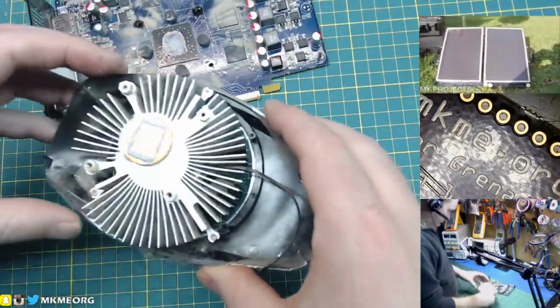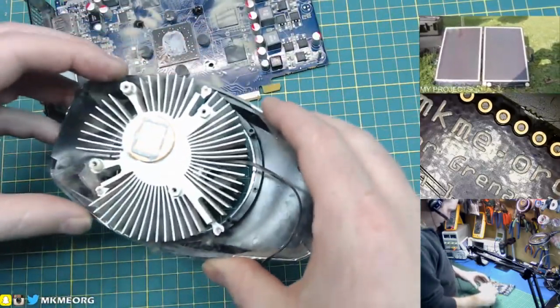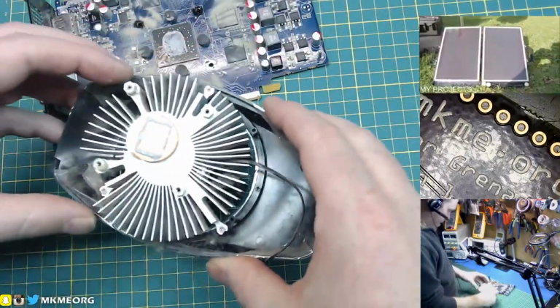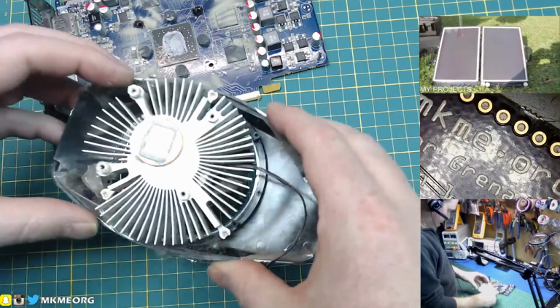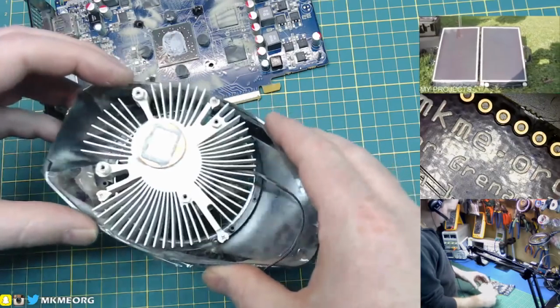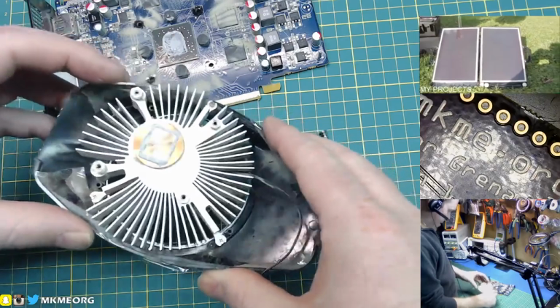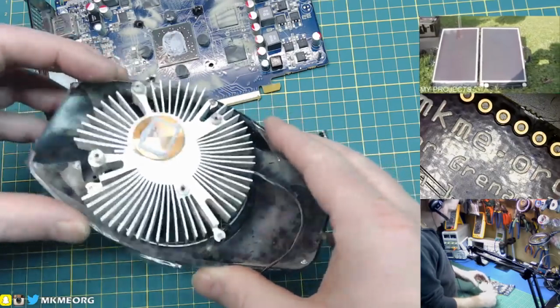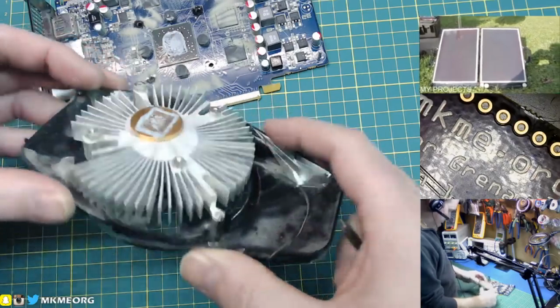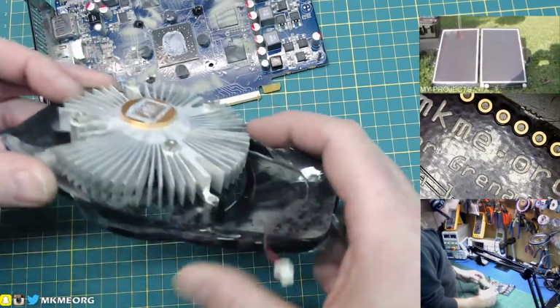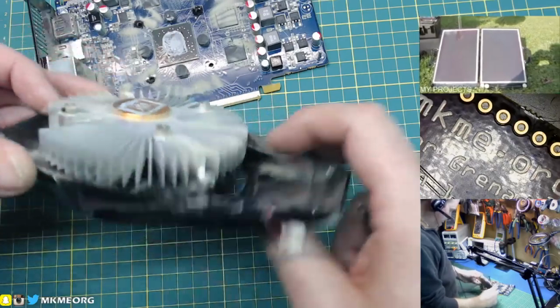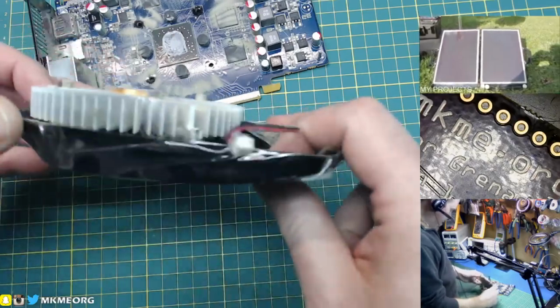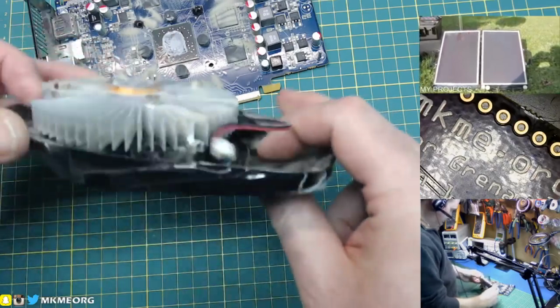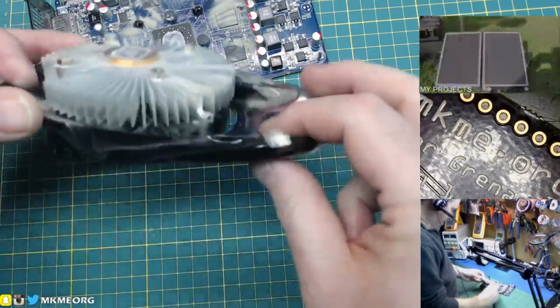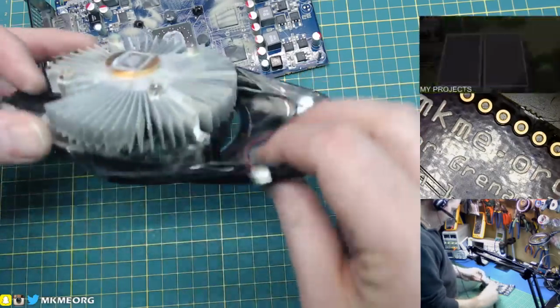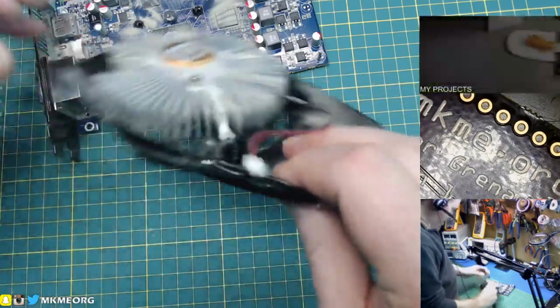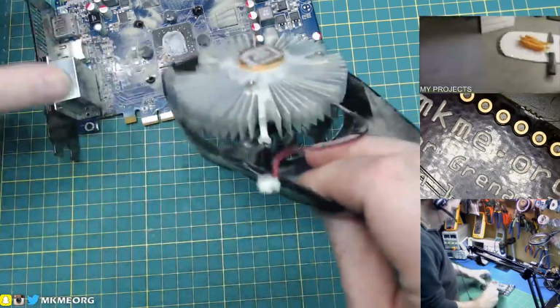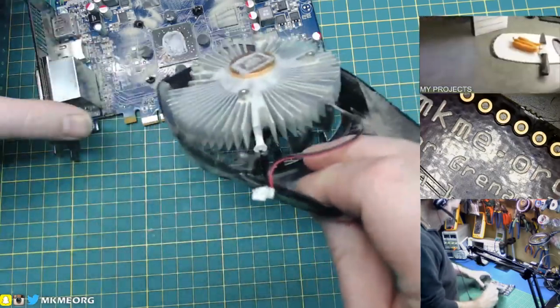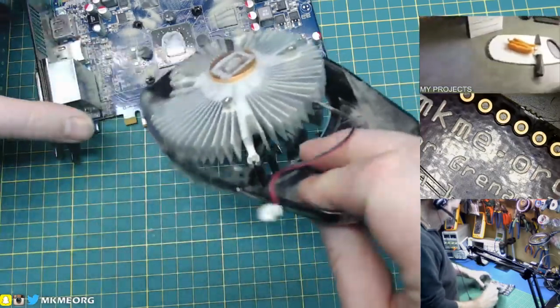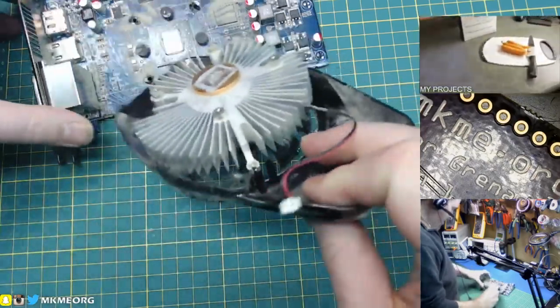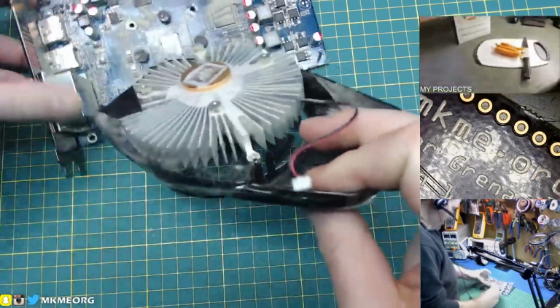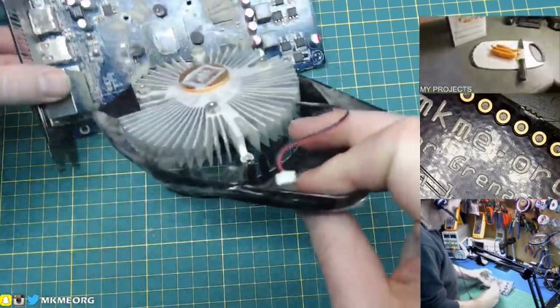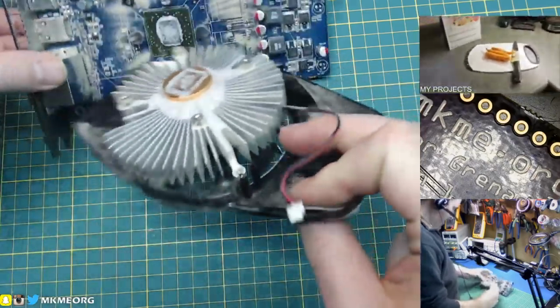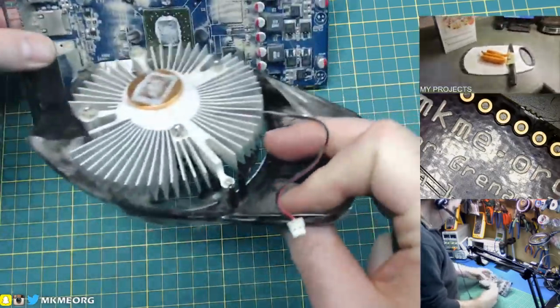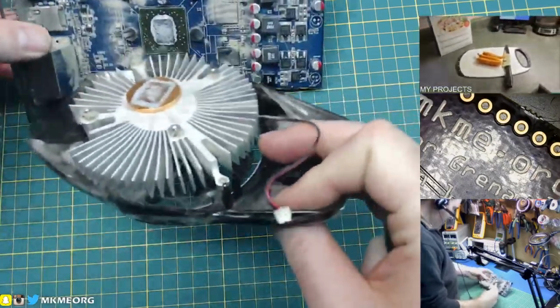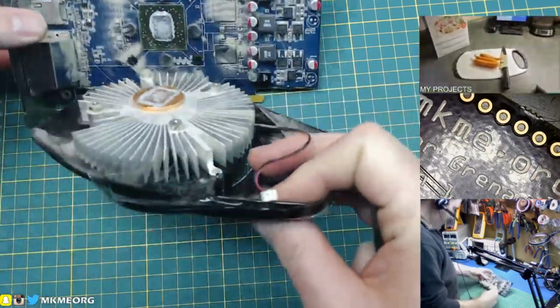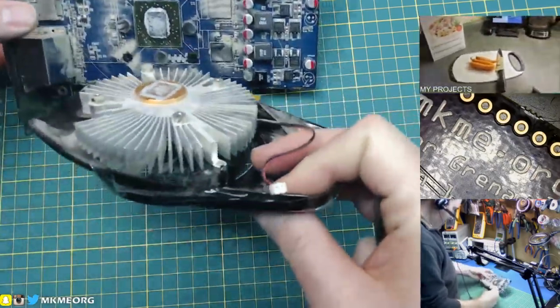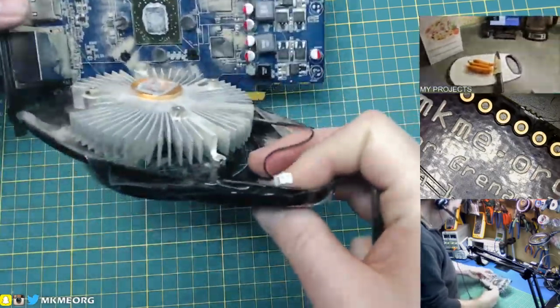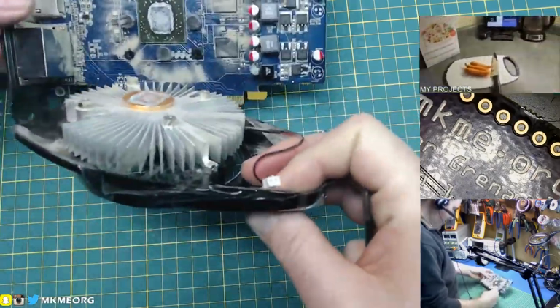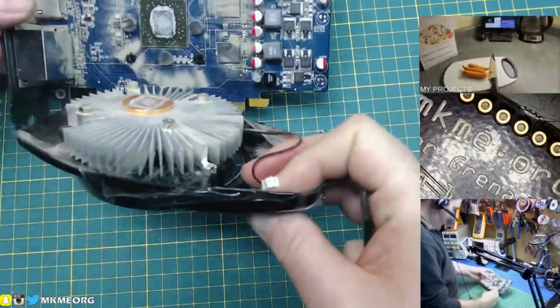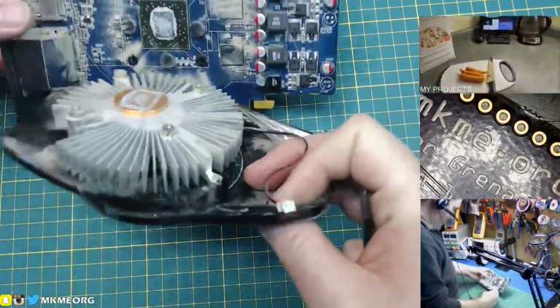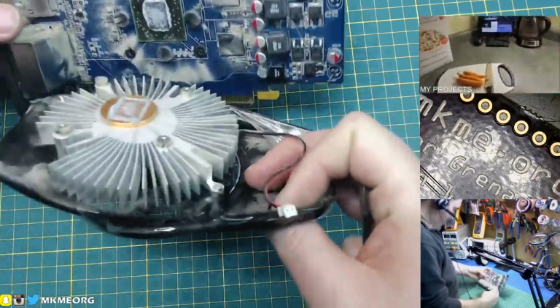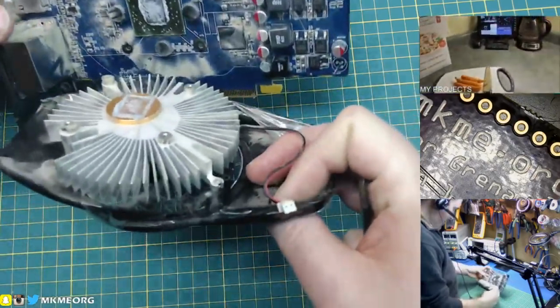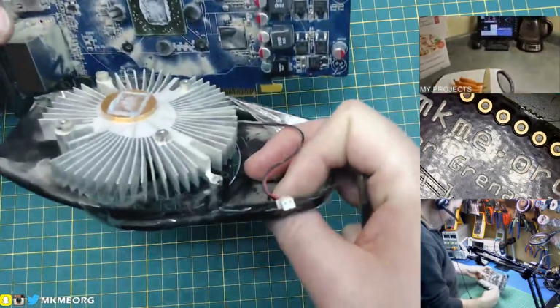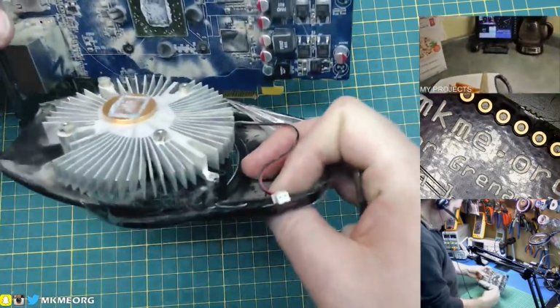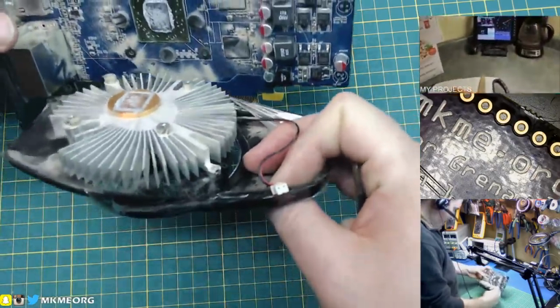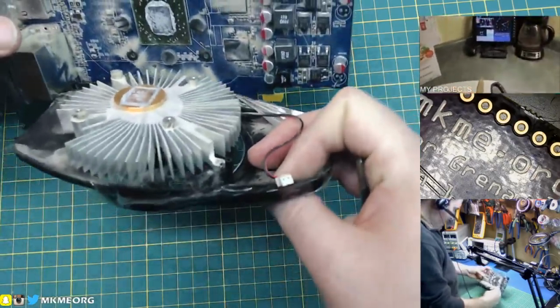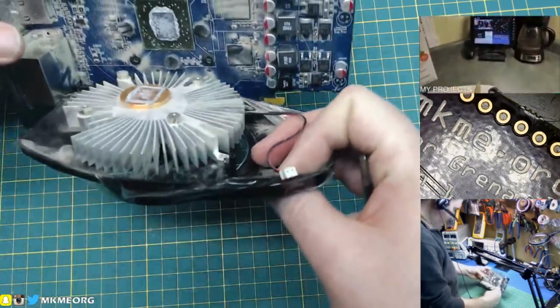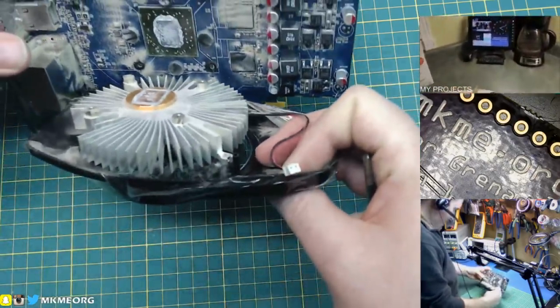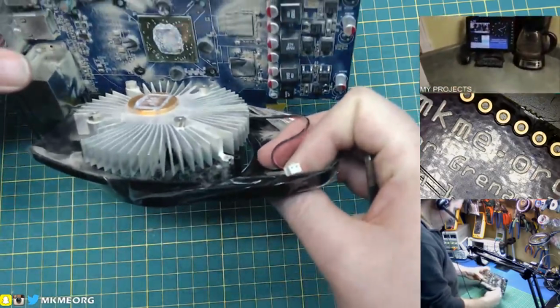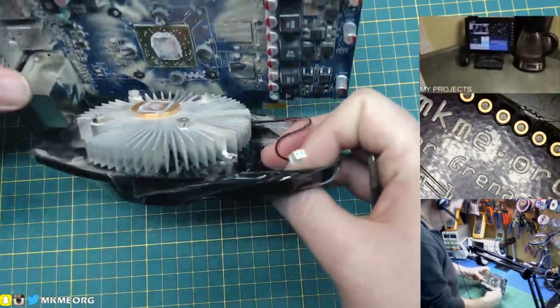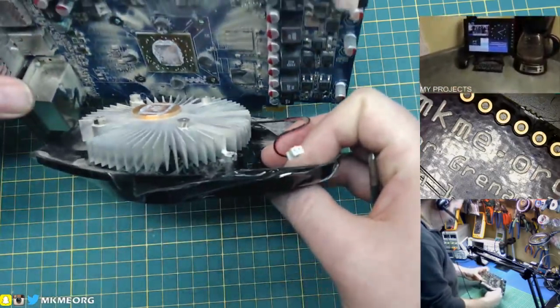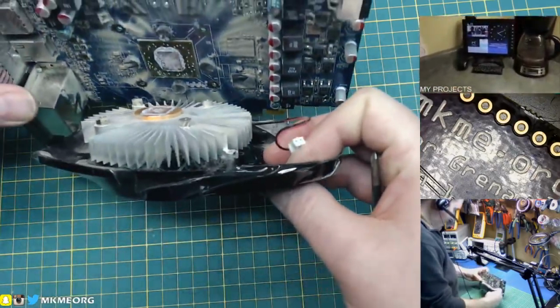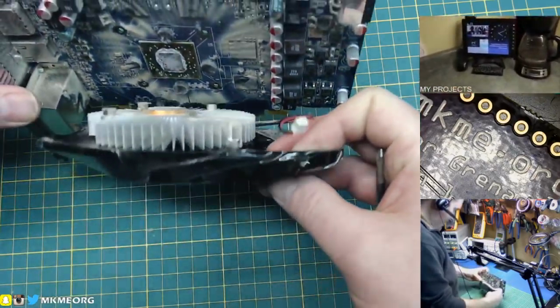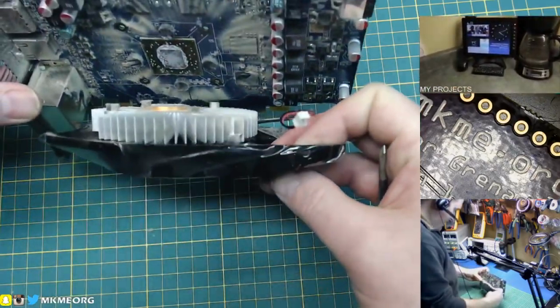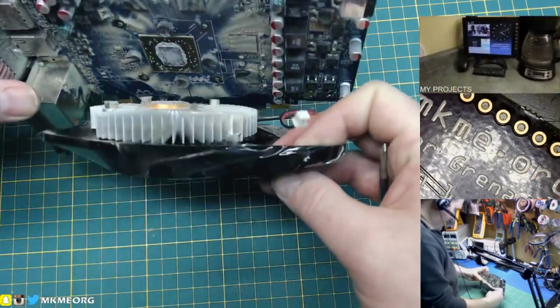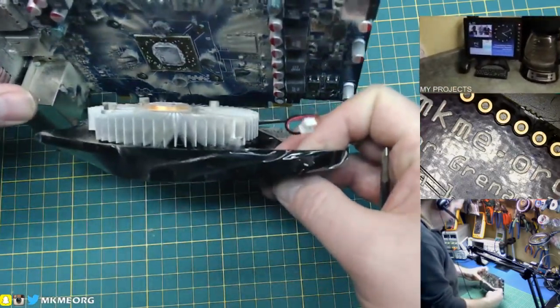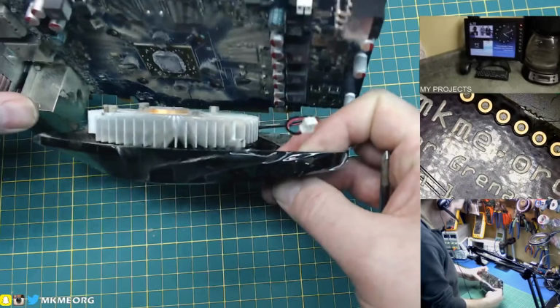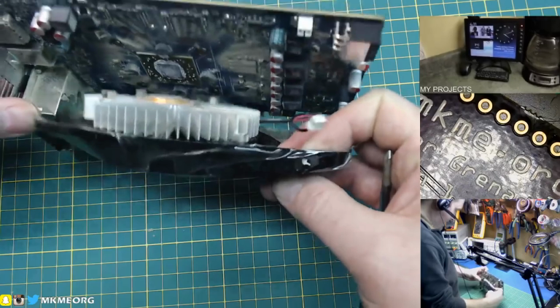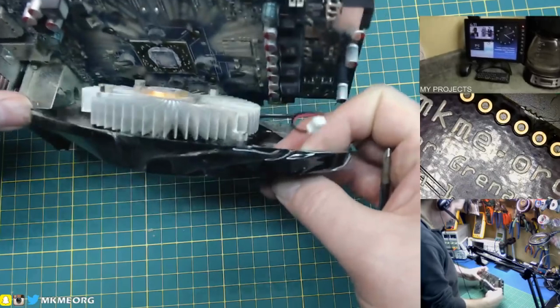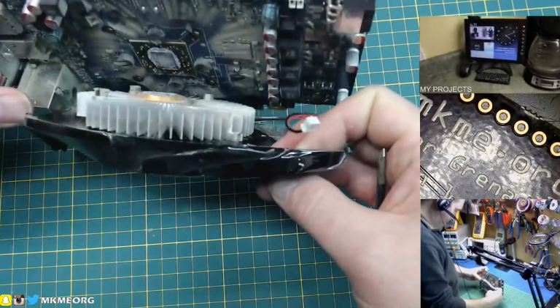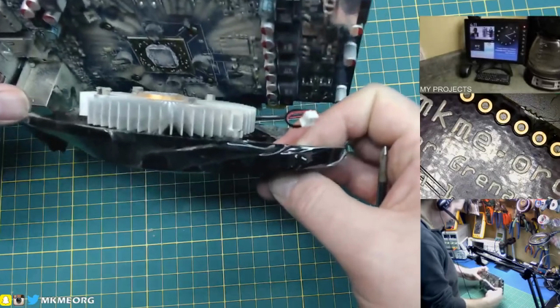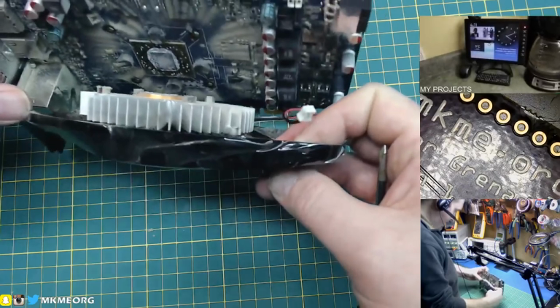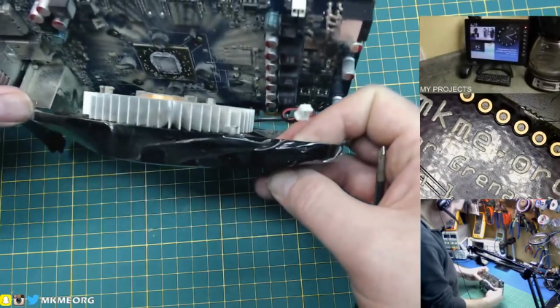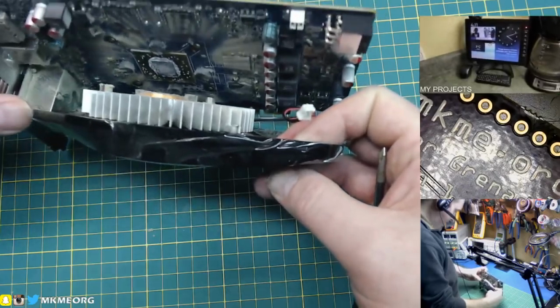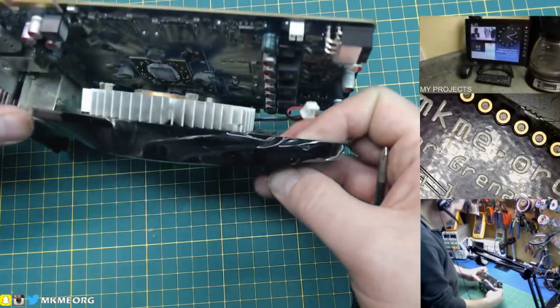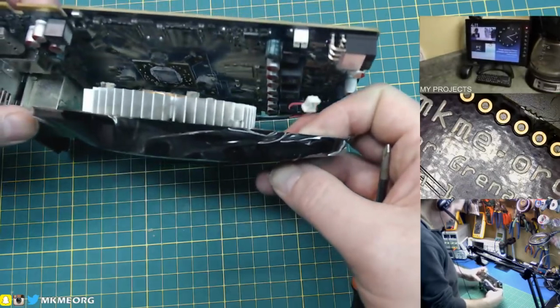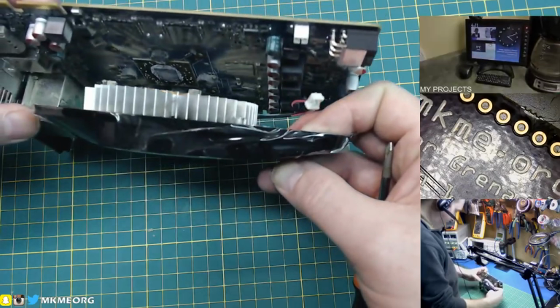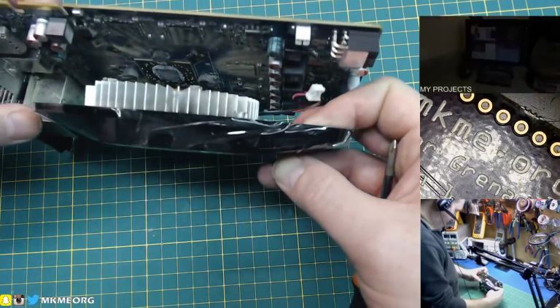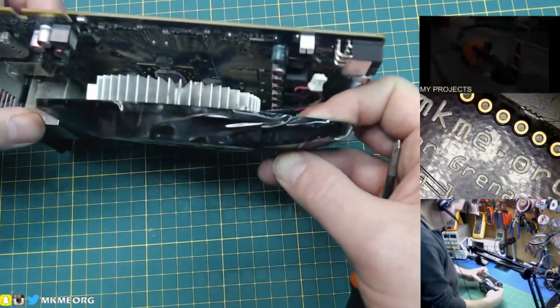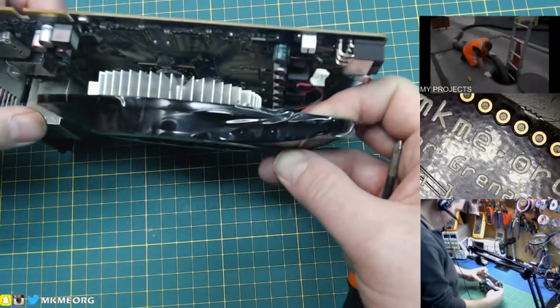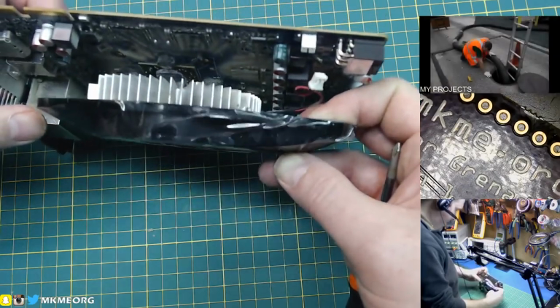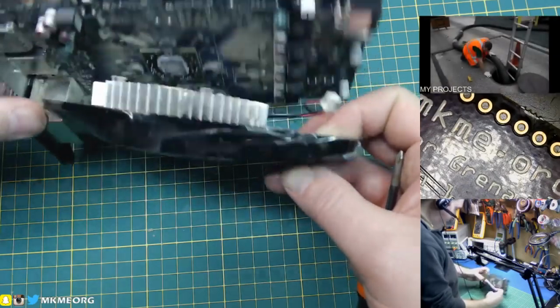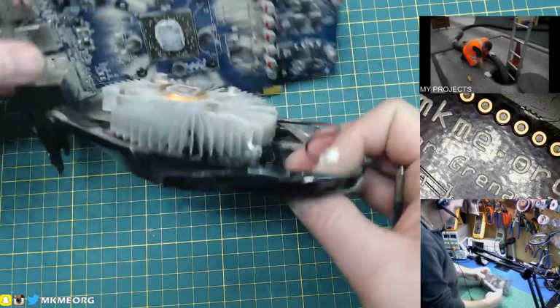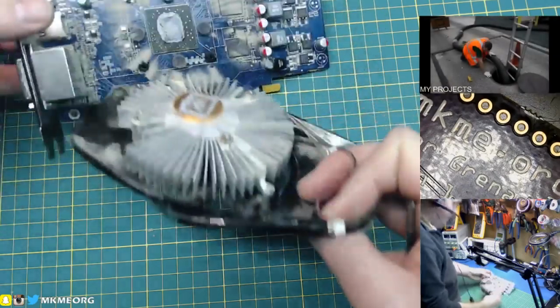And I needed heat sinks too. Here's a great little source for a wonderful heat sink and a fan.